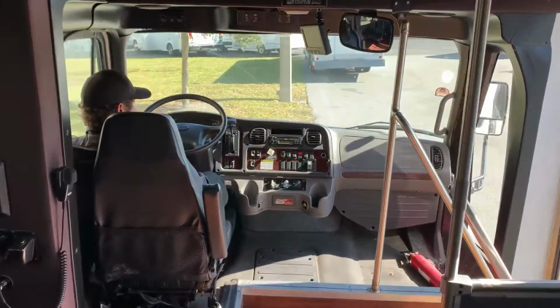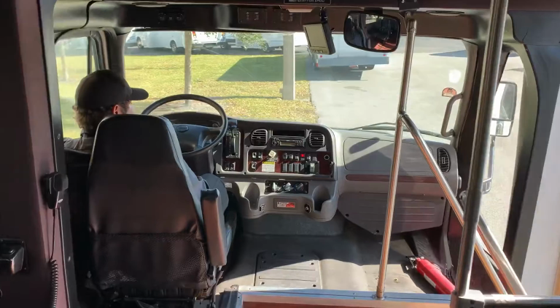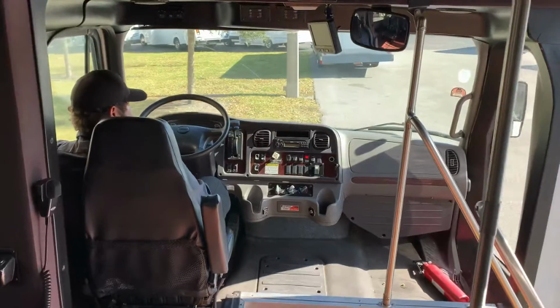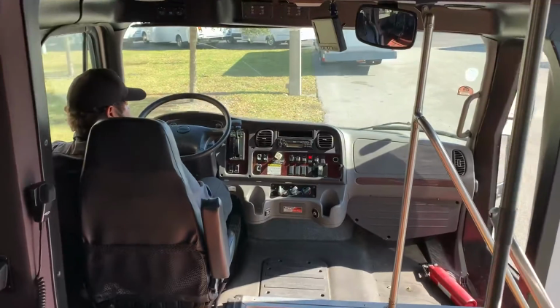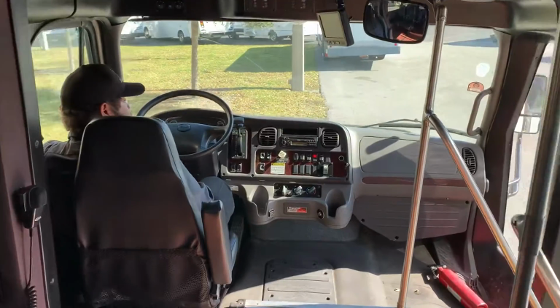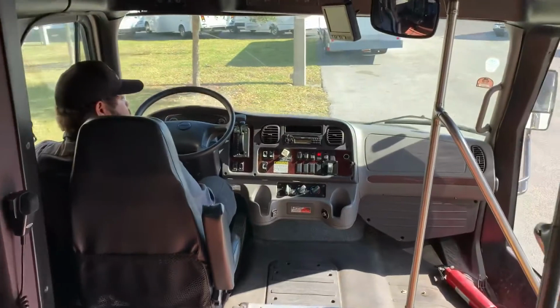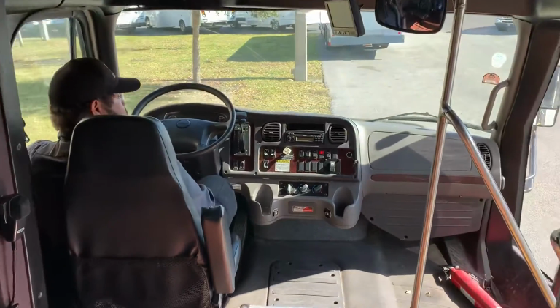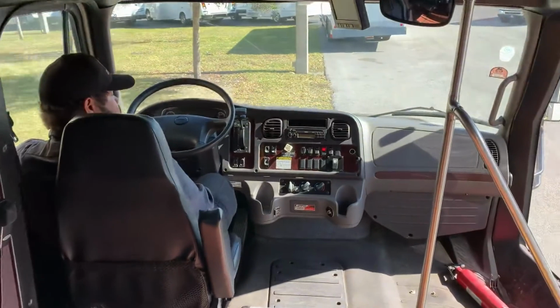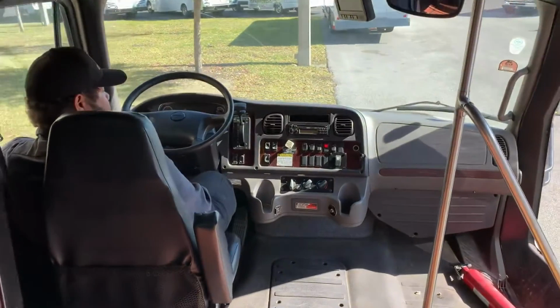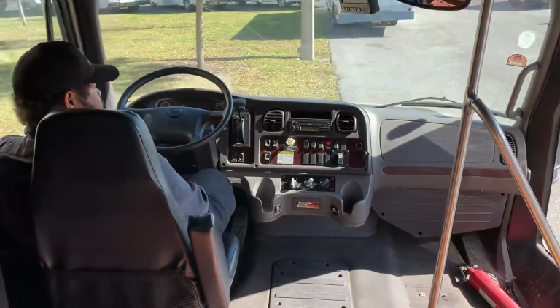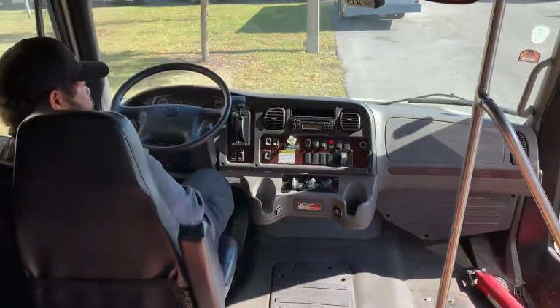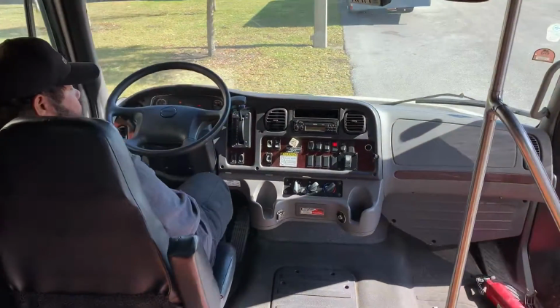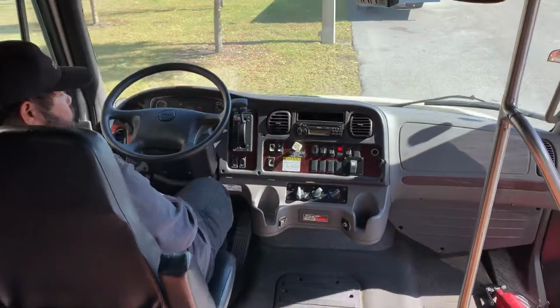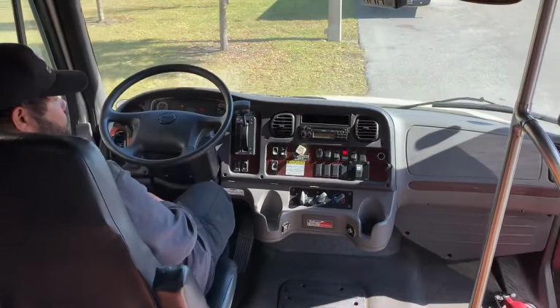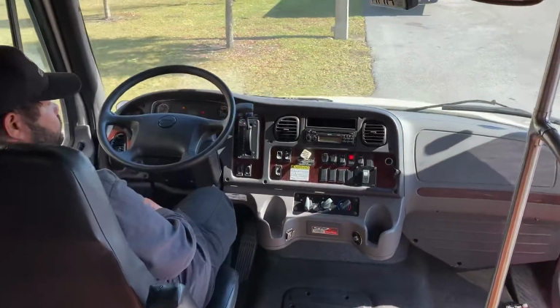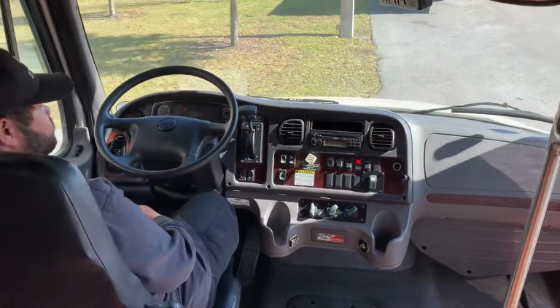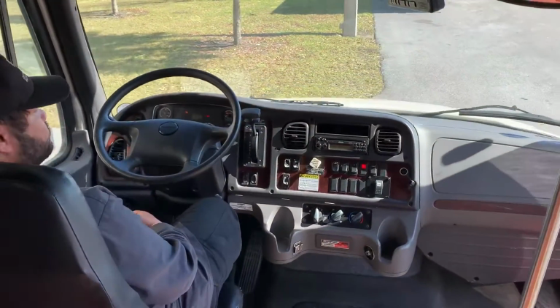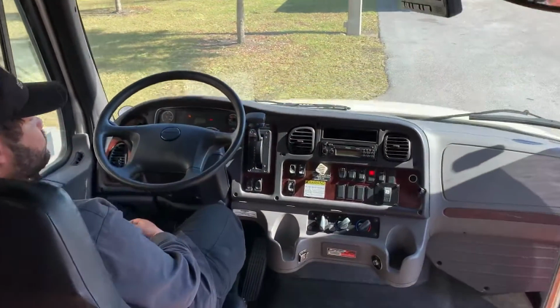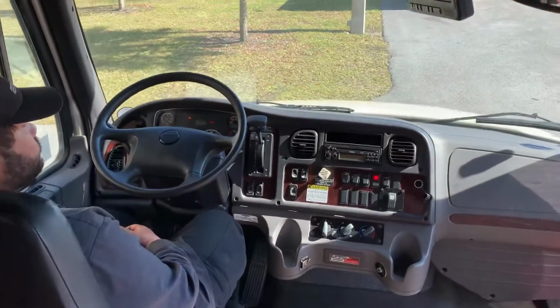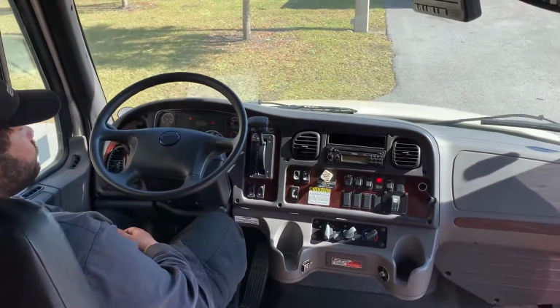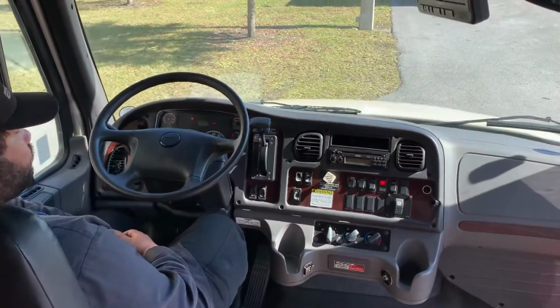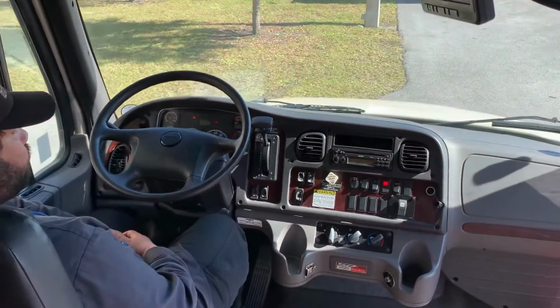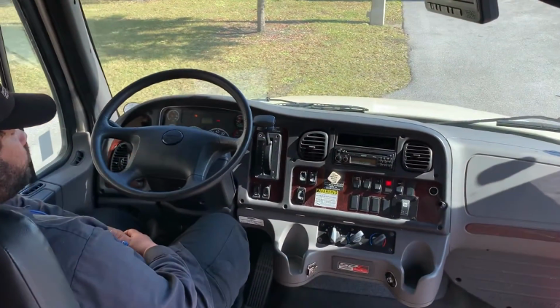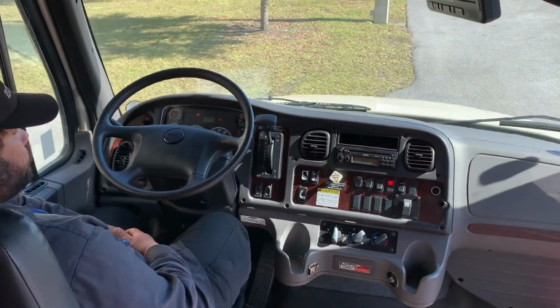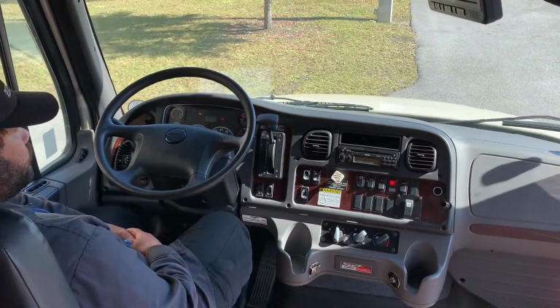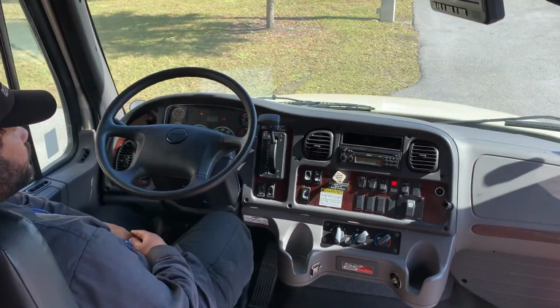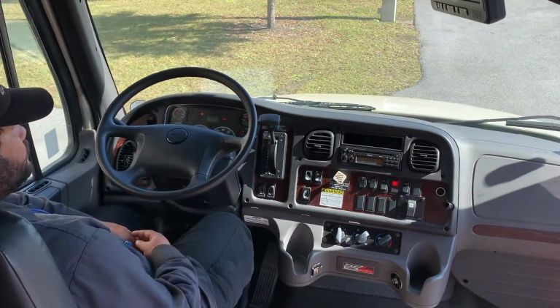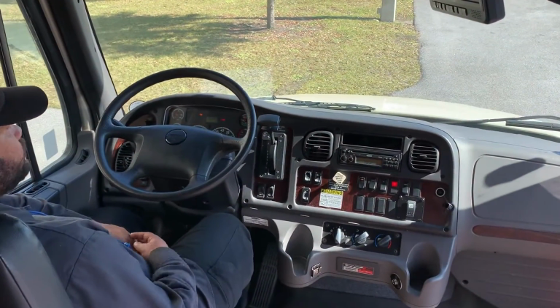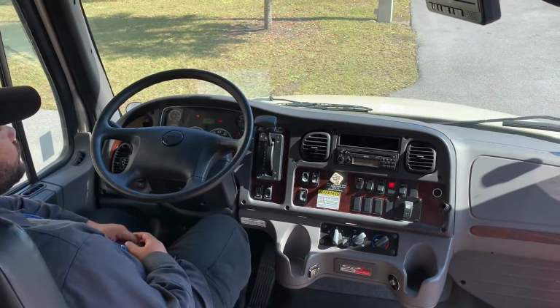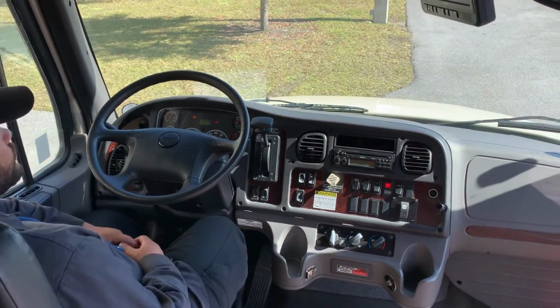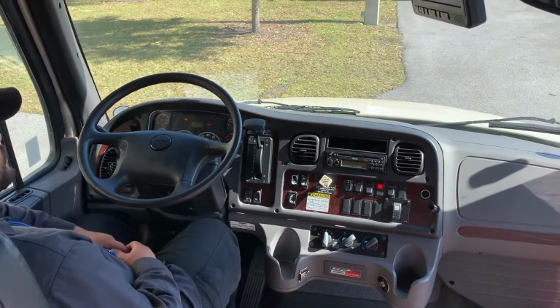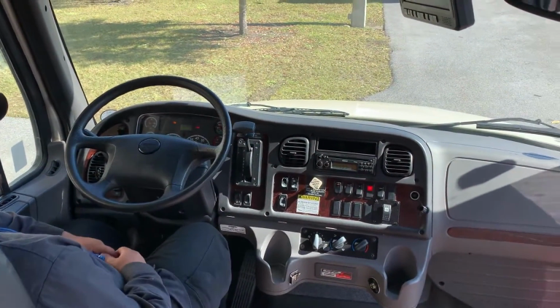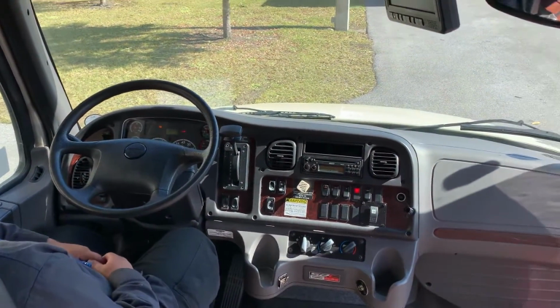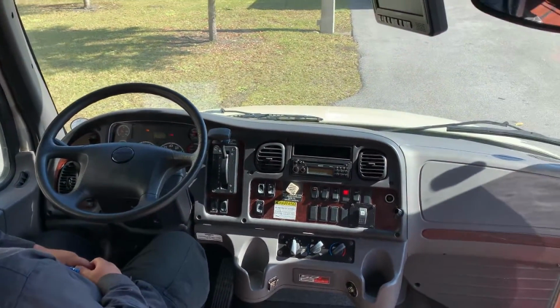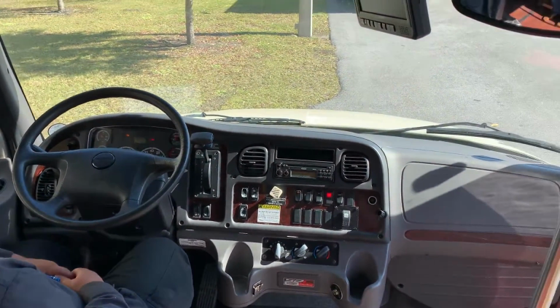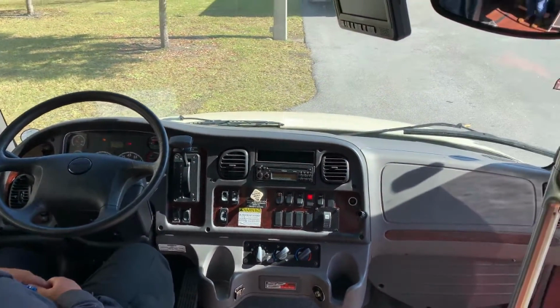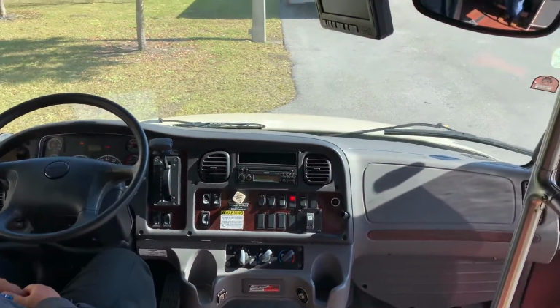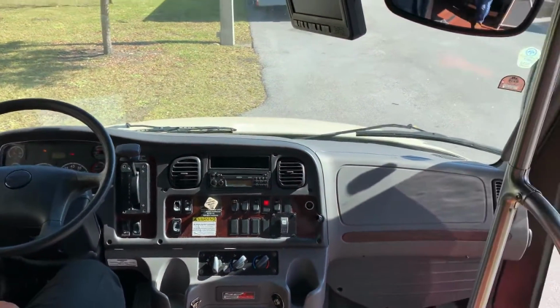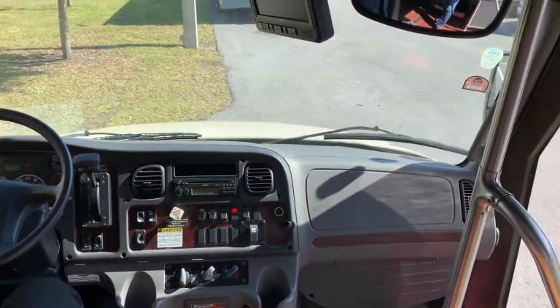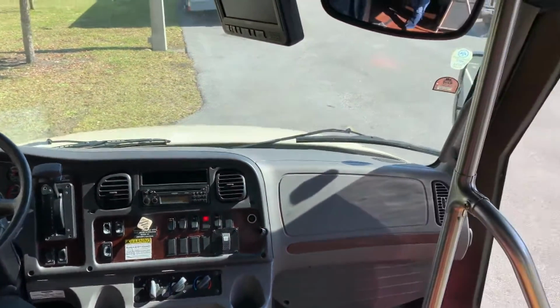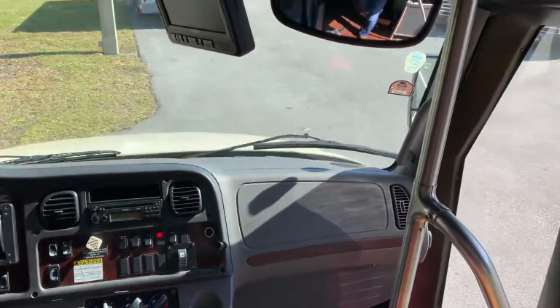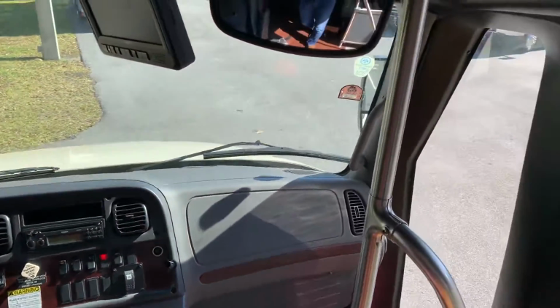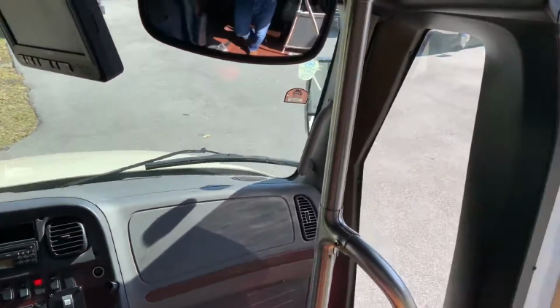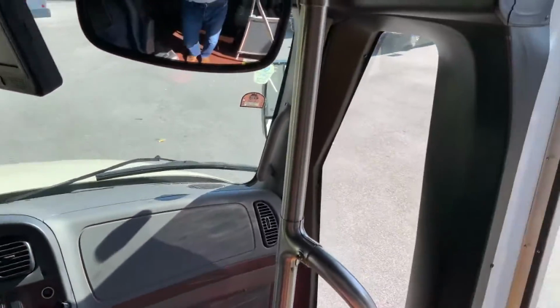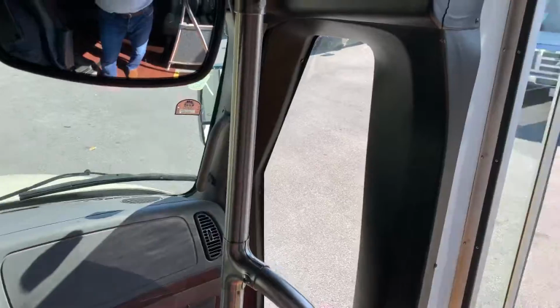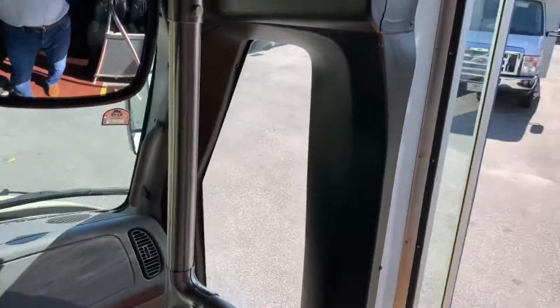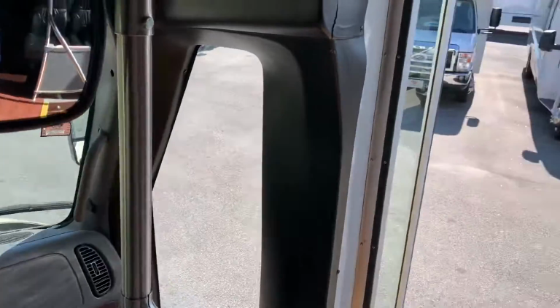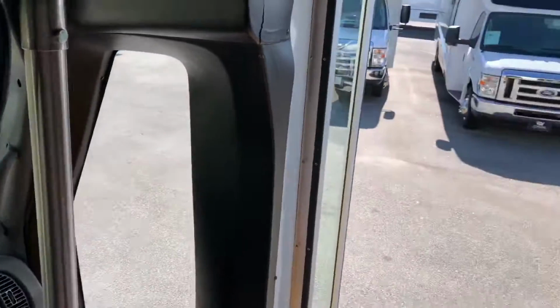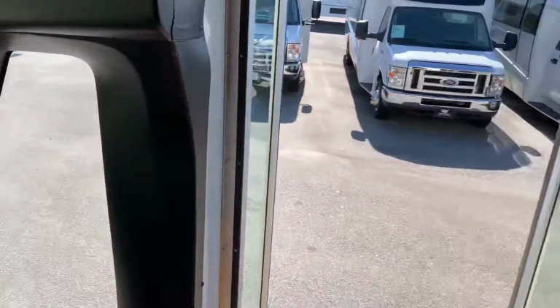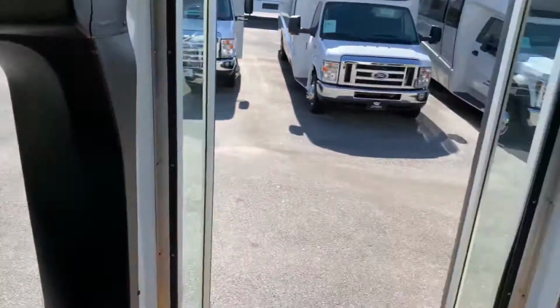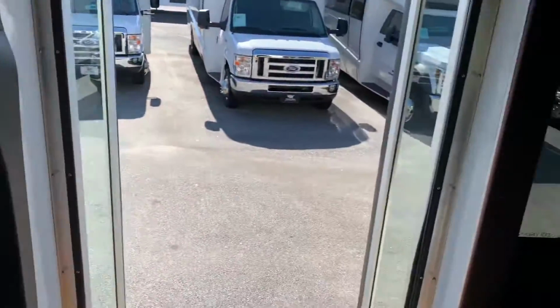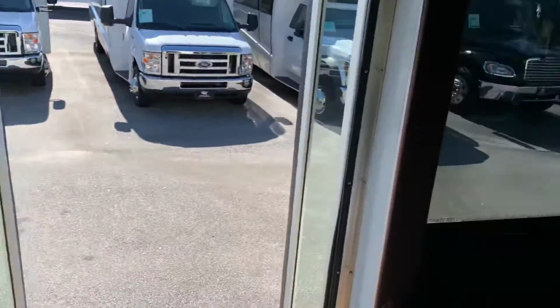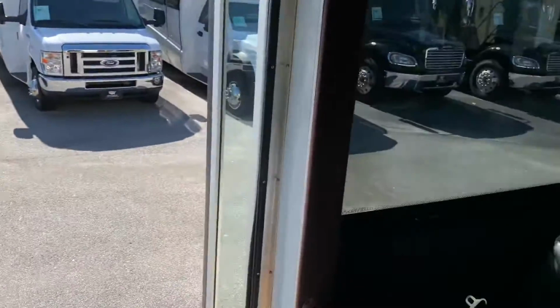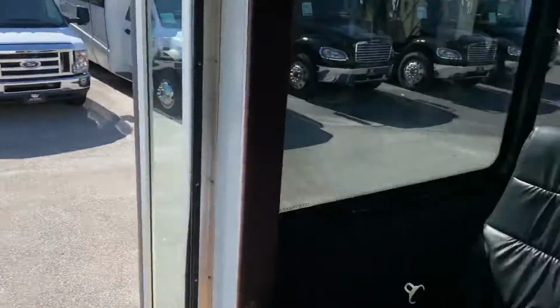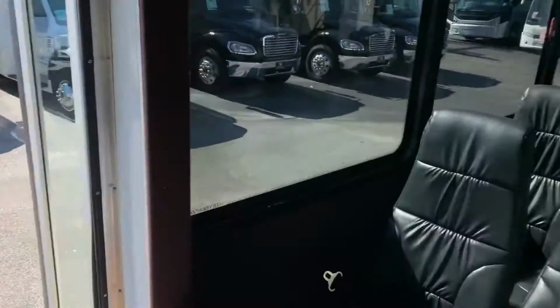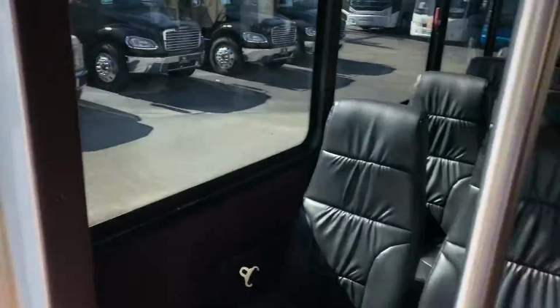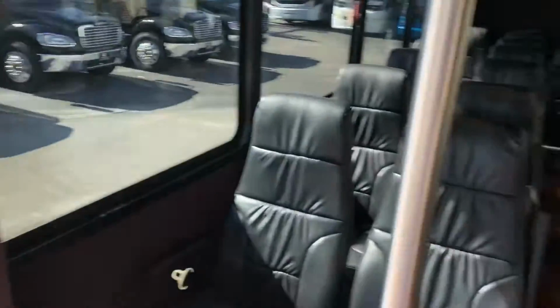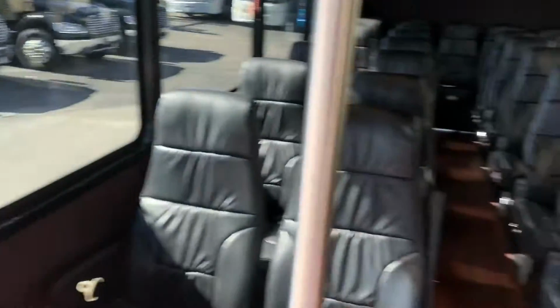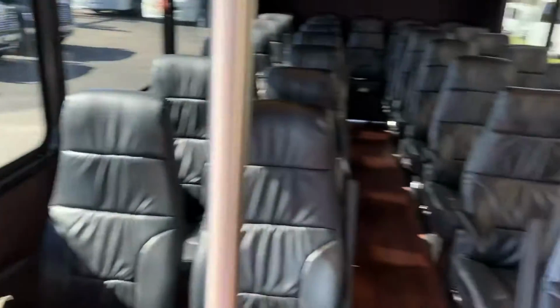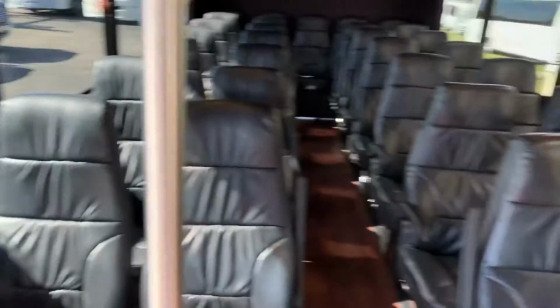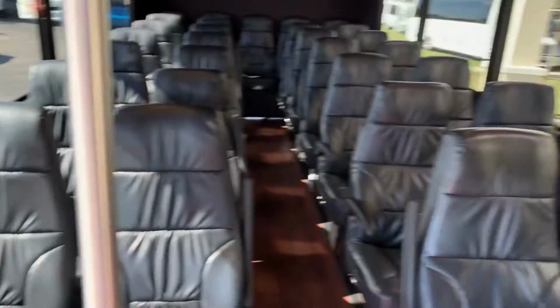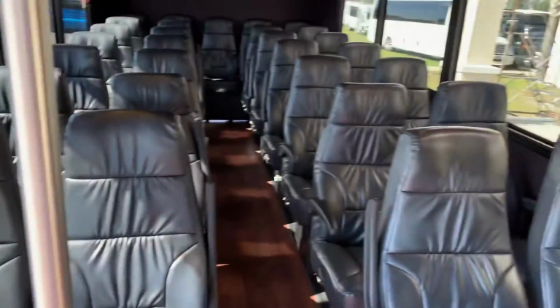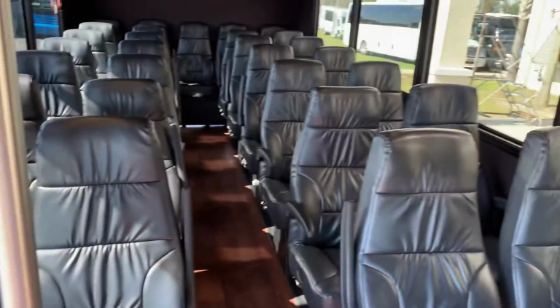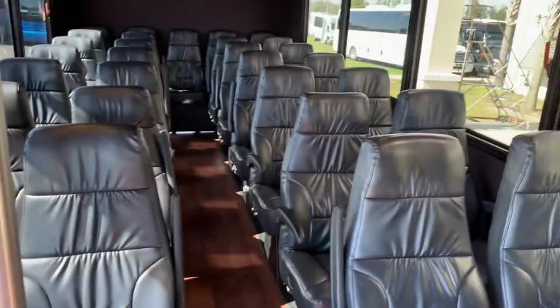As I mentioned, low mileage. This one only has 72,000 miles, so a lot of life left in this vehicle.